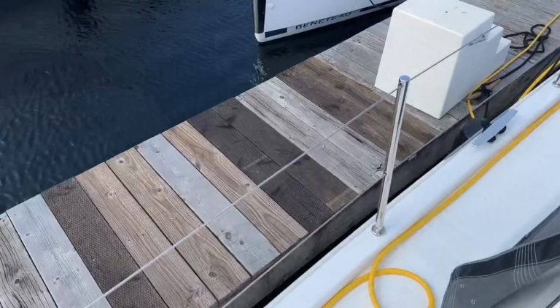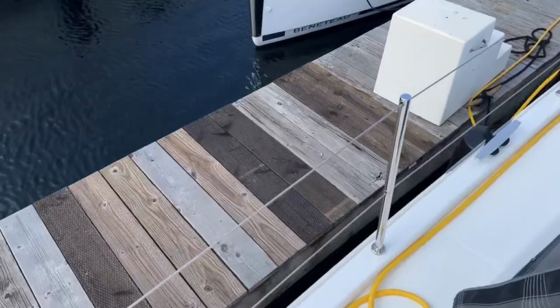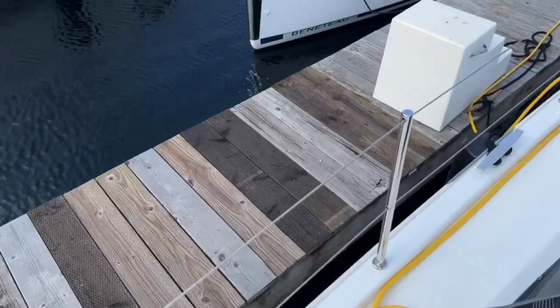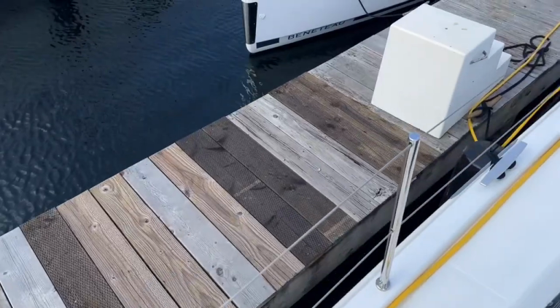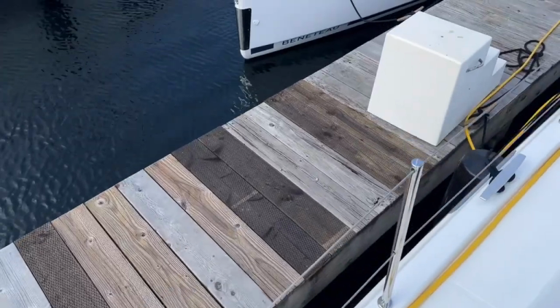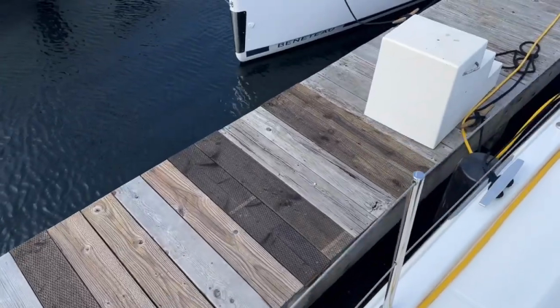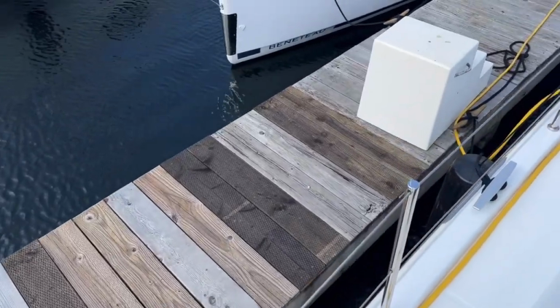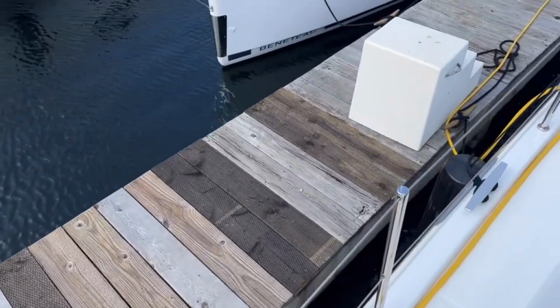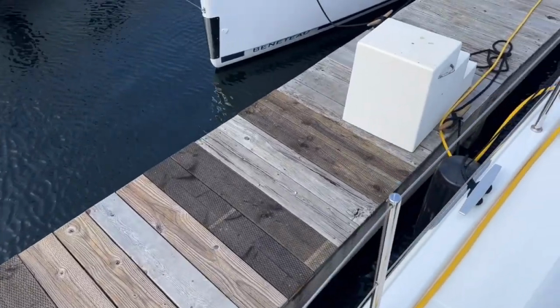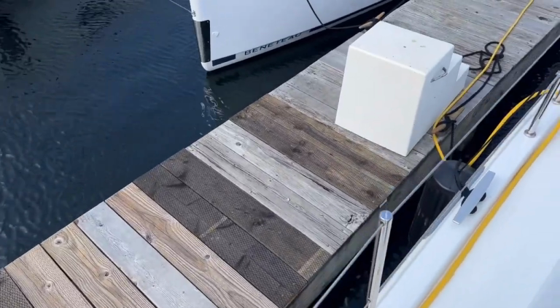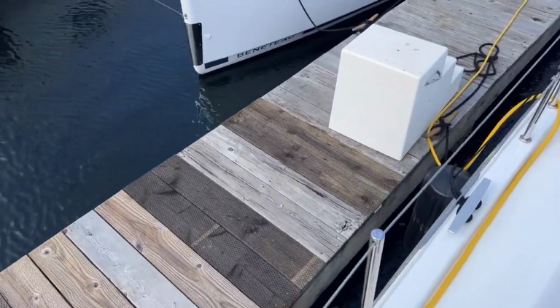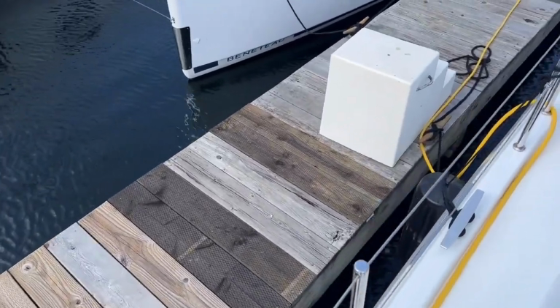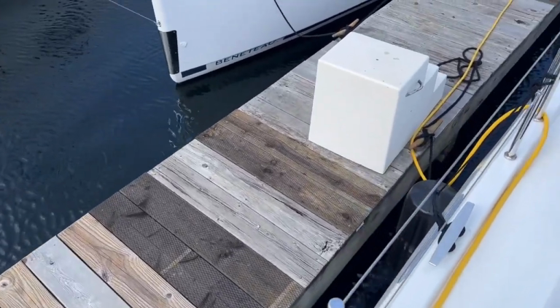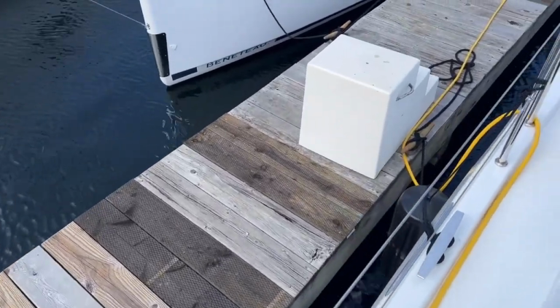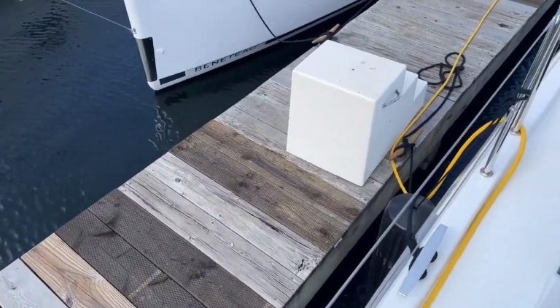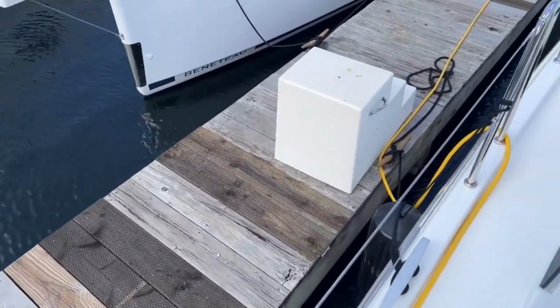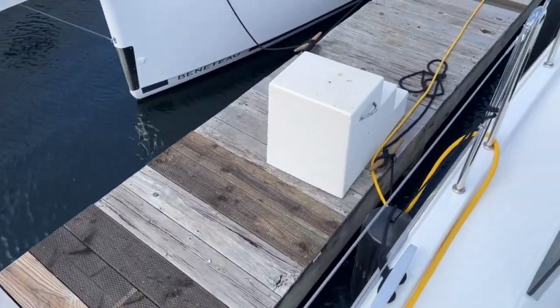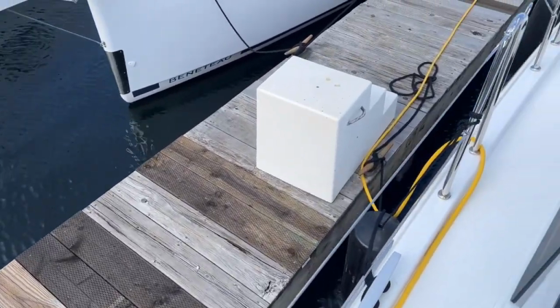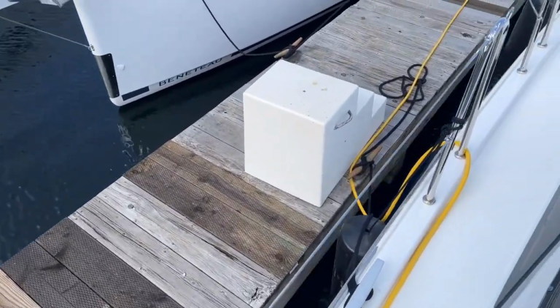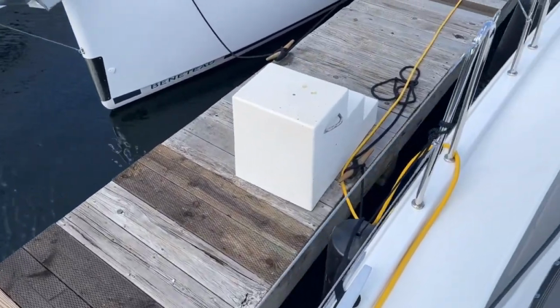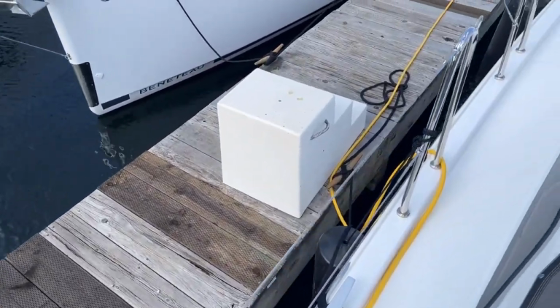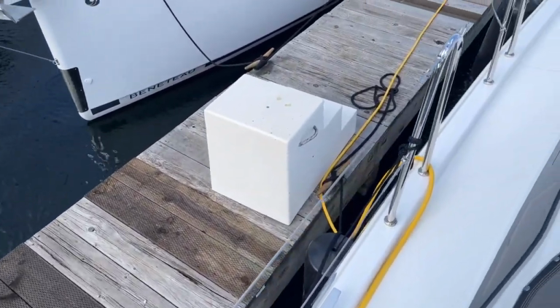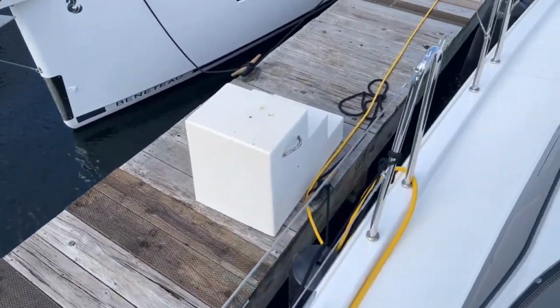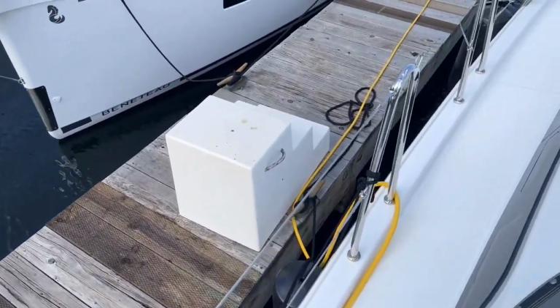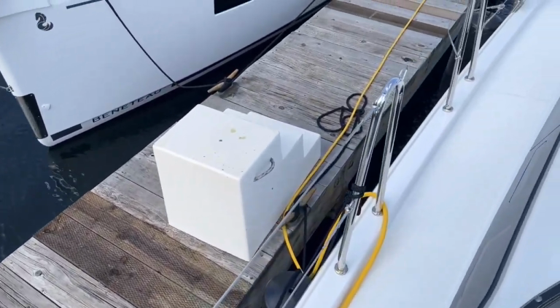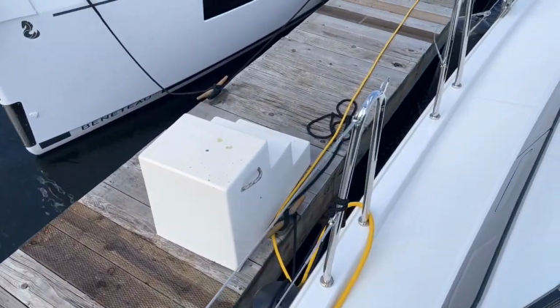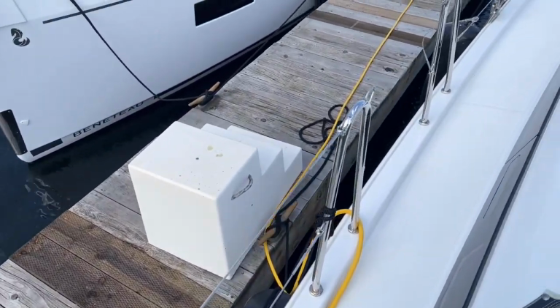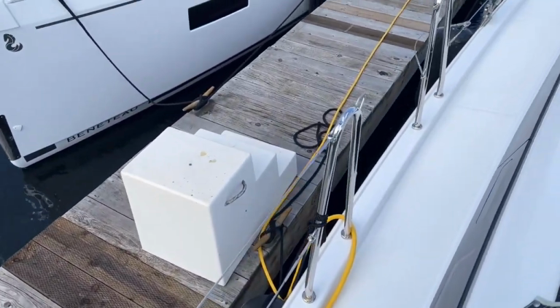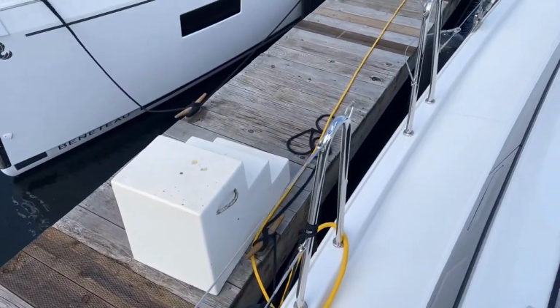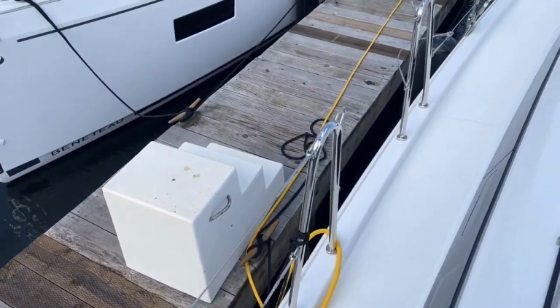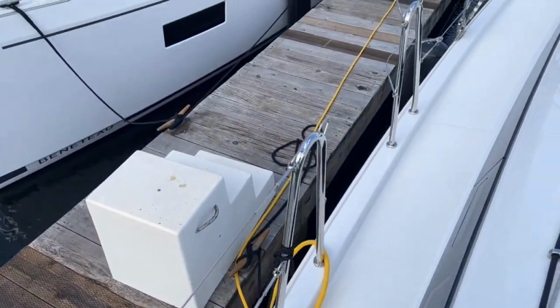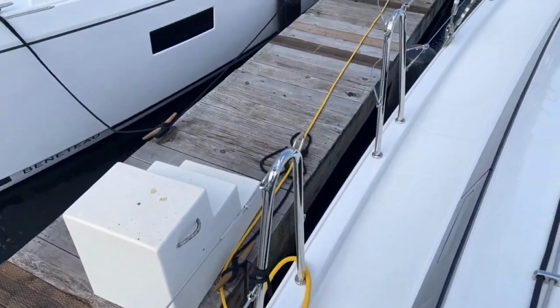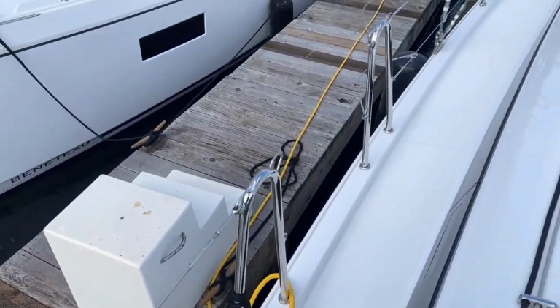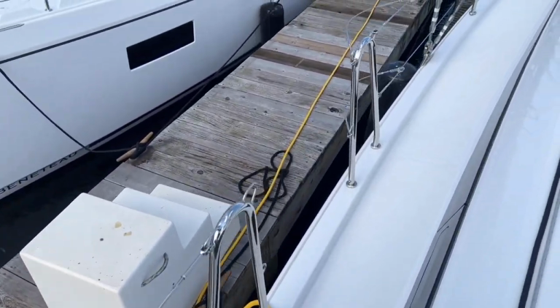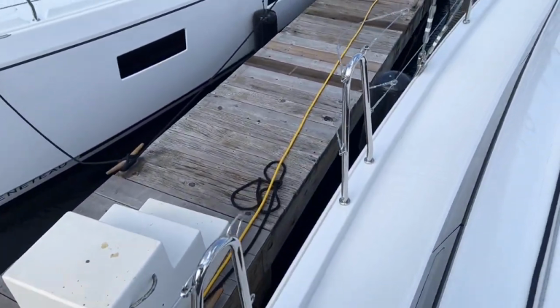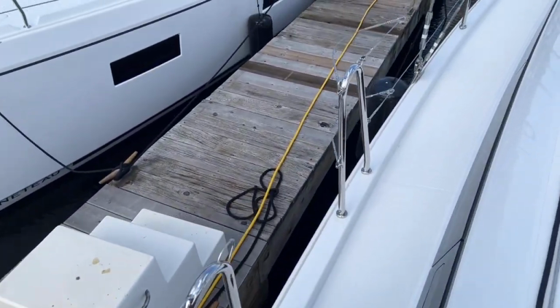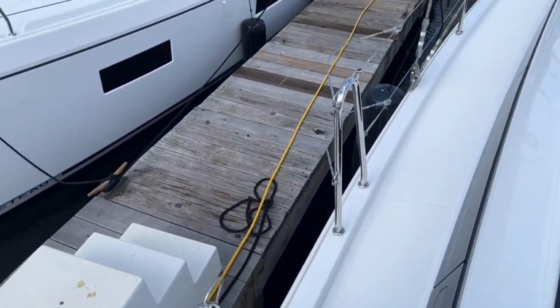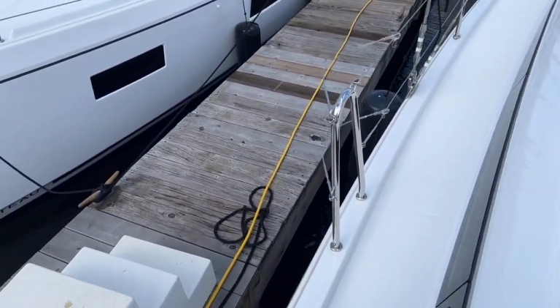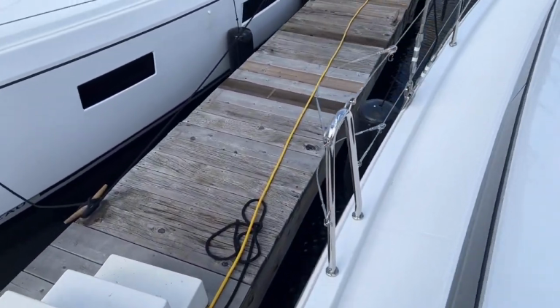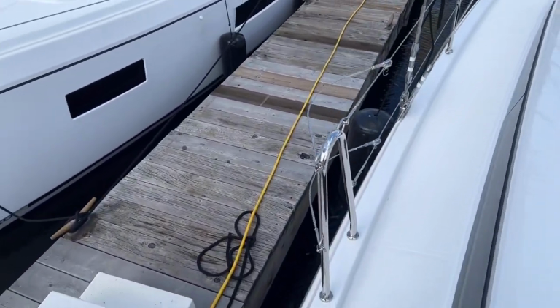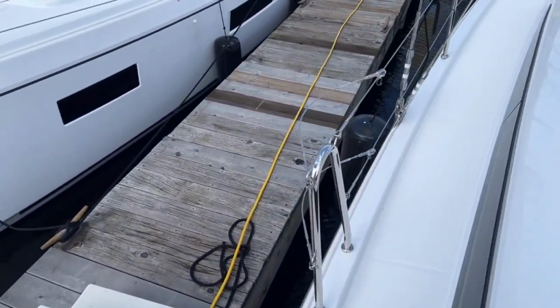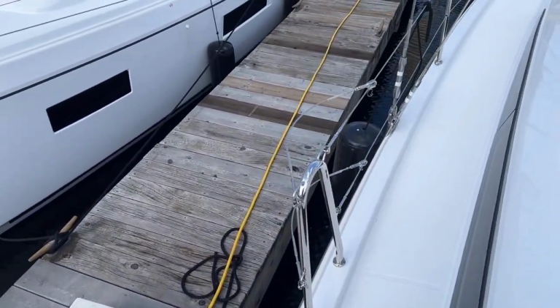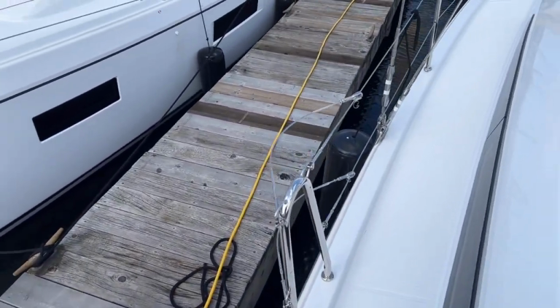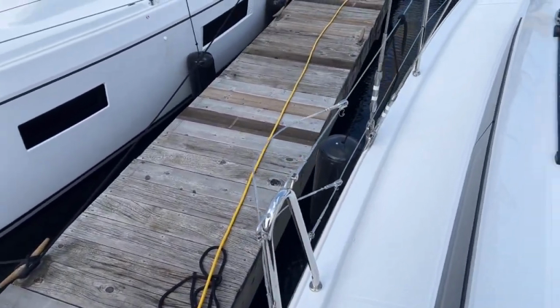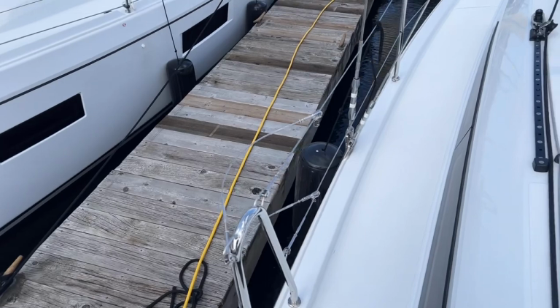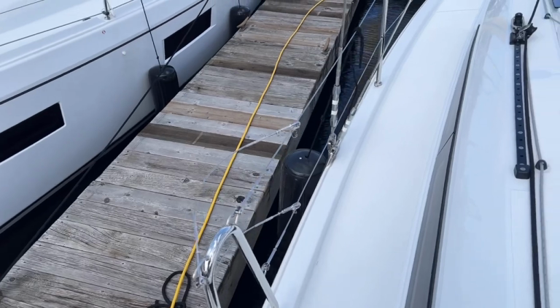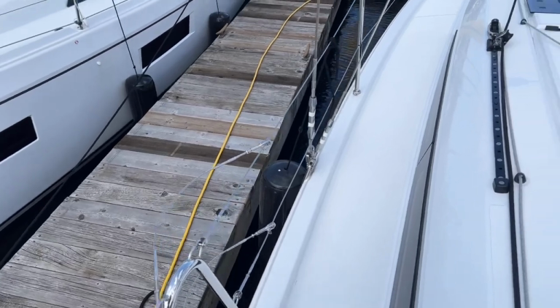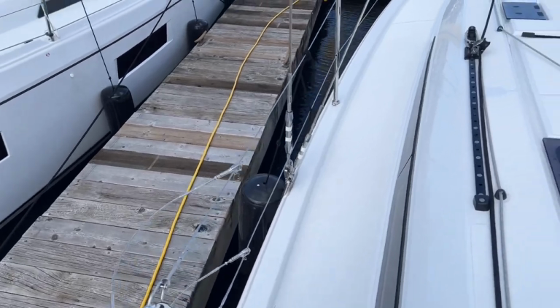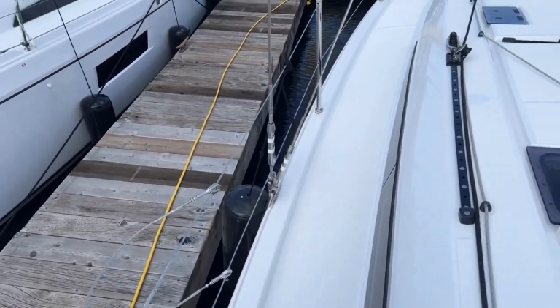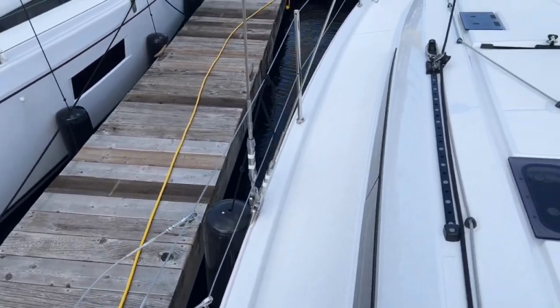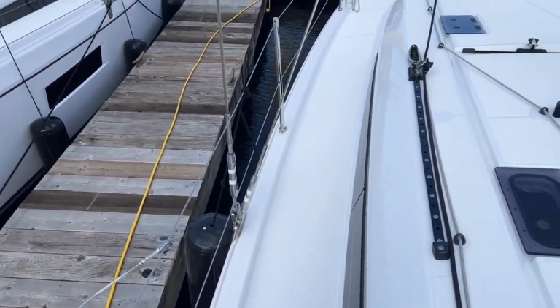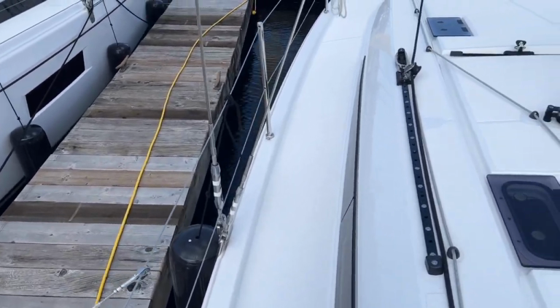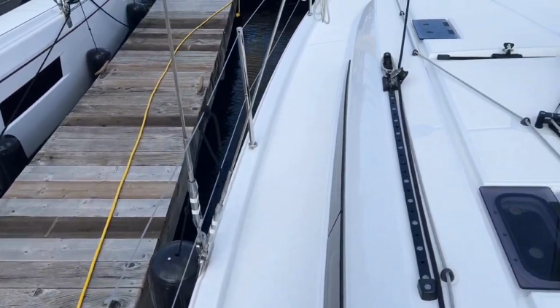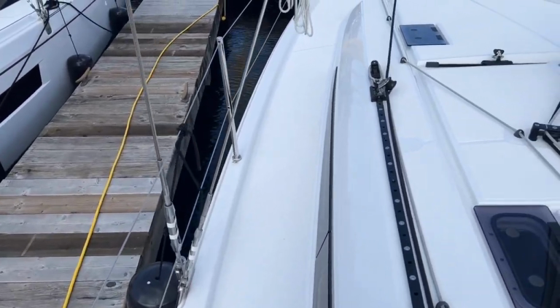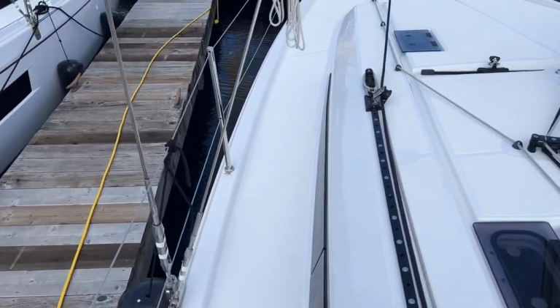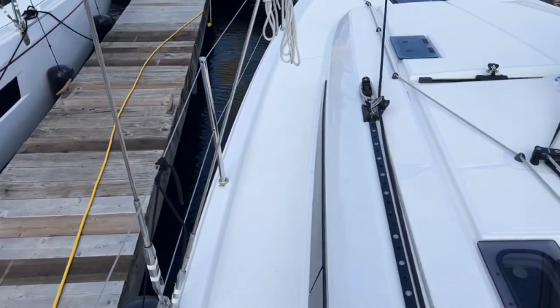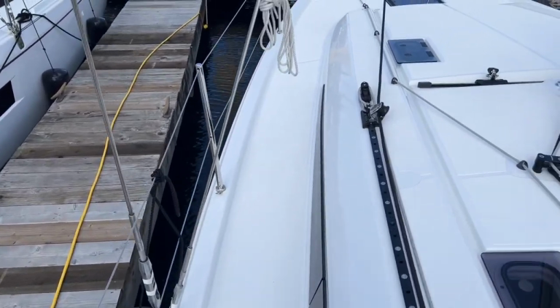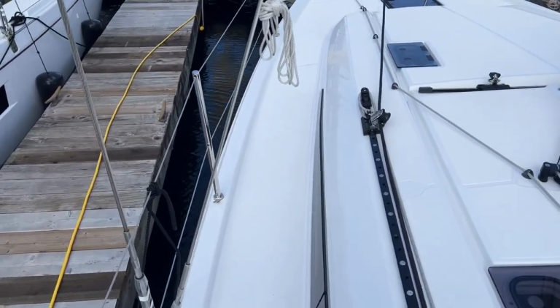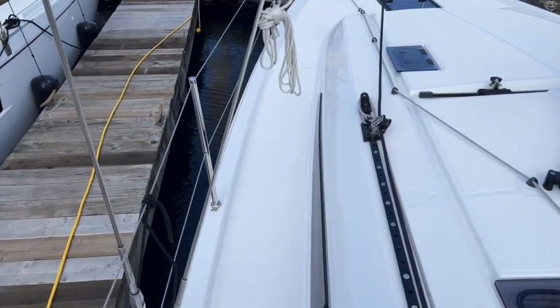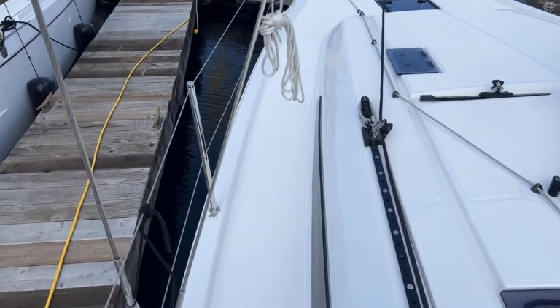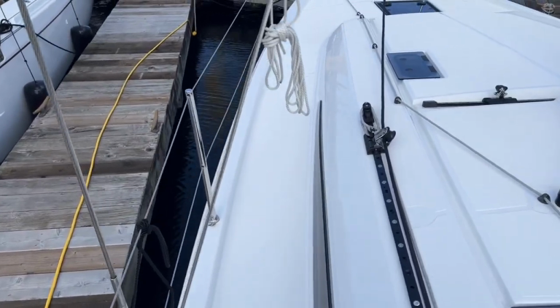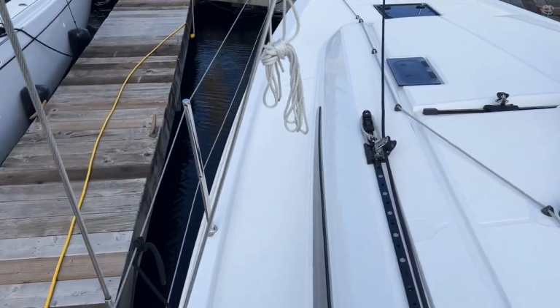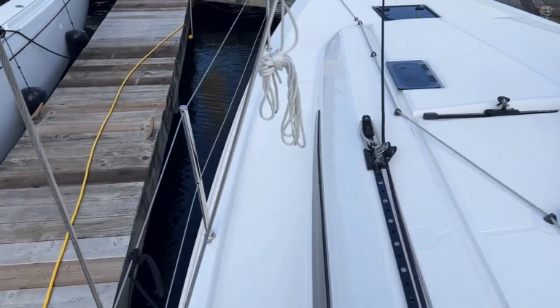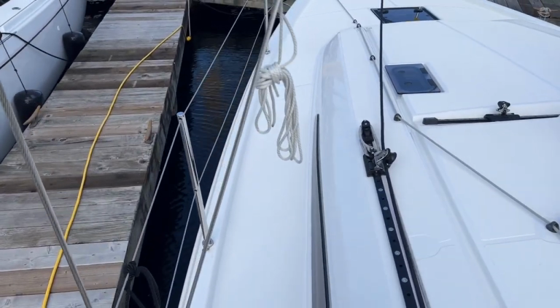Moving forward, it's easy to step up on the side decks here. Nice access gates.